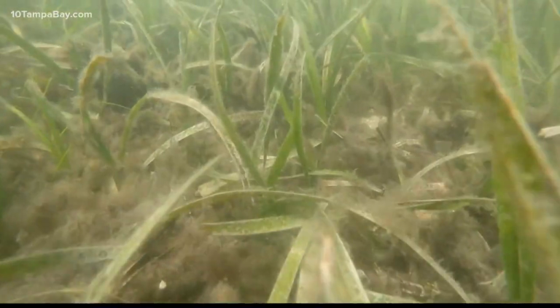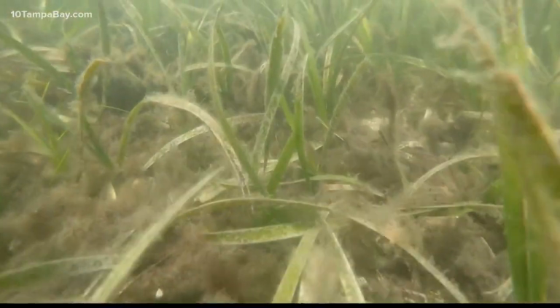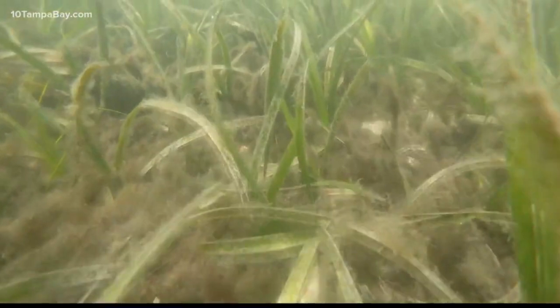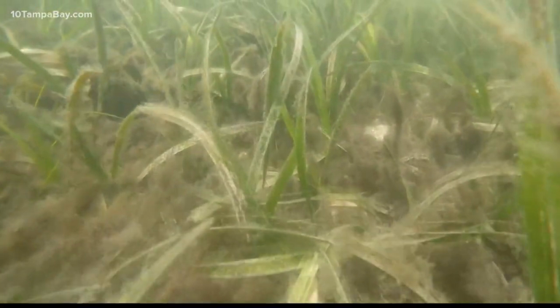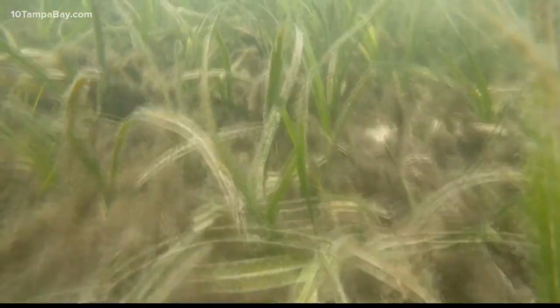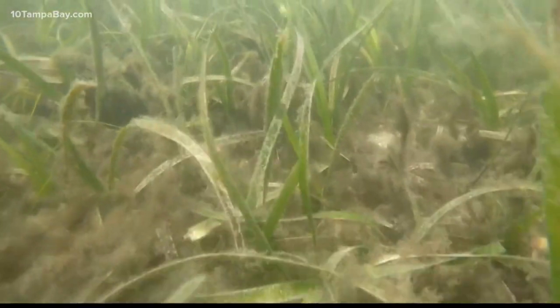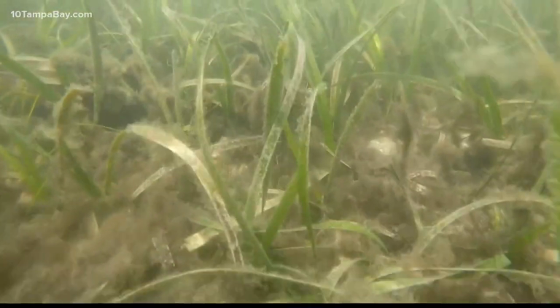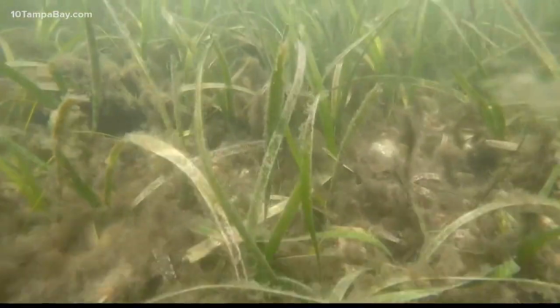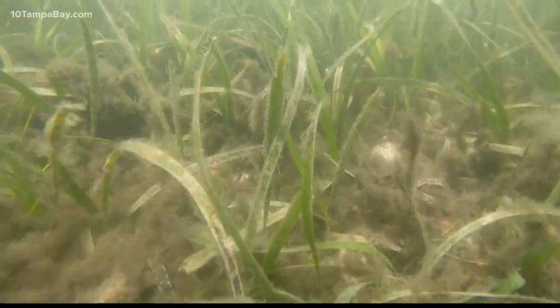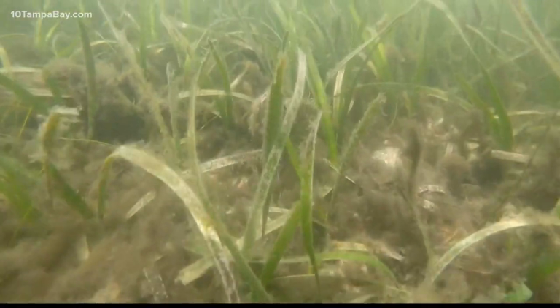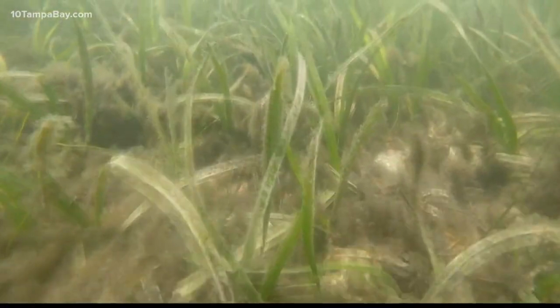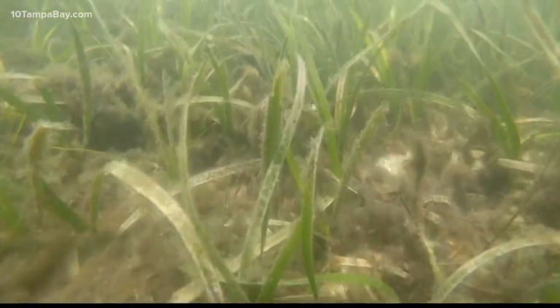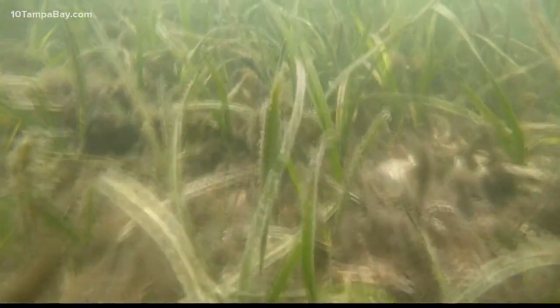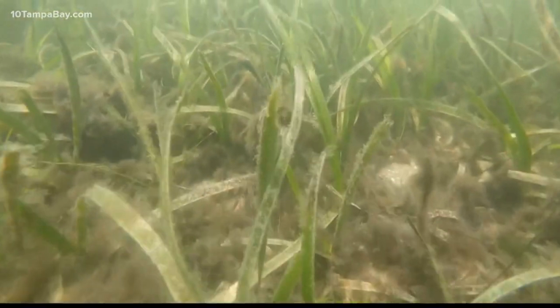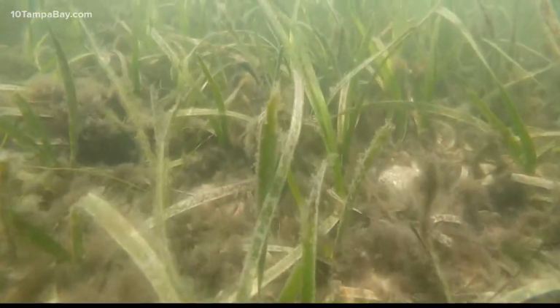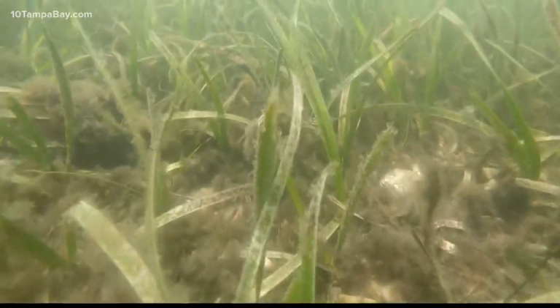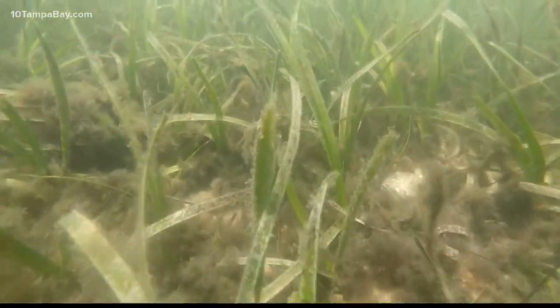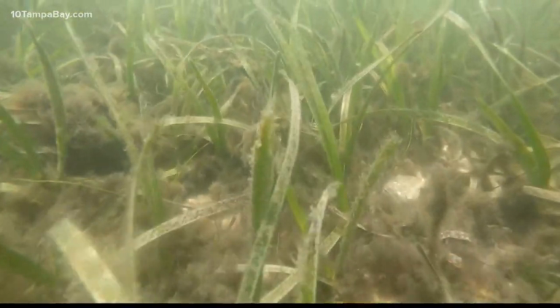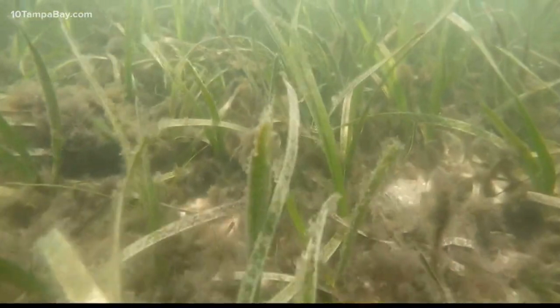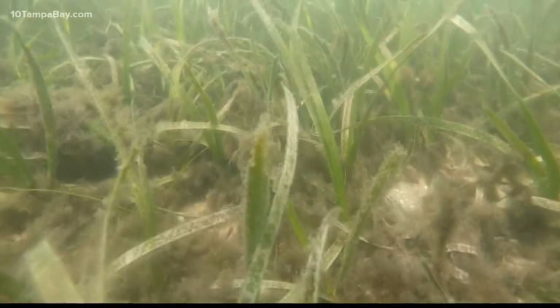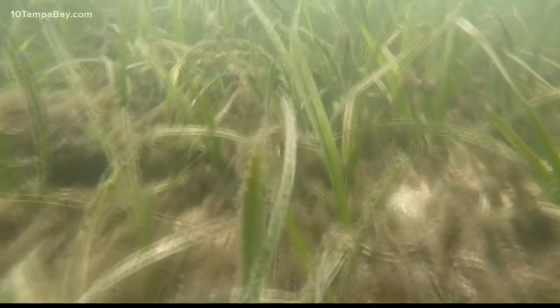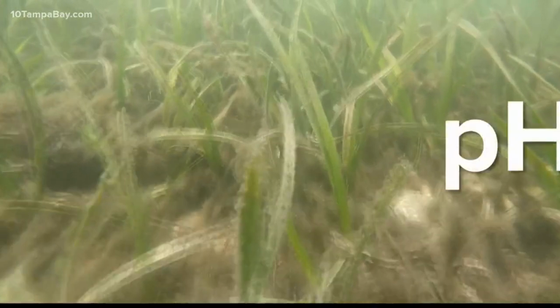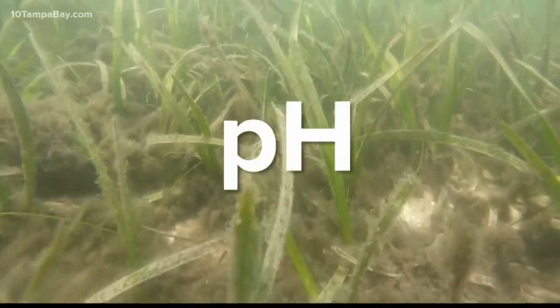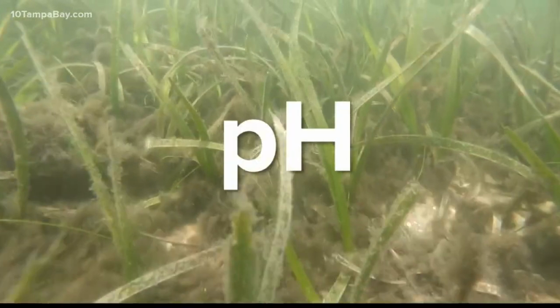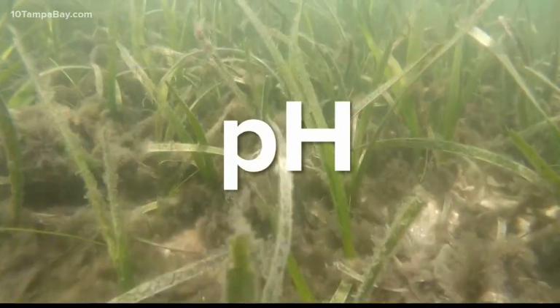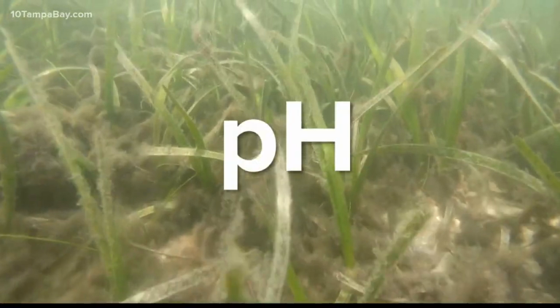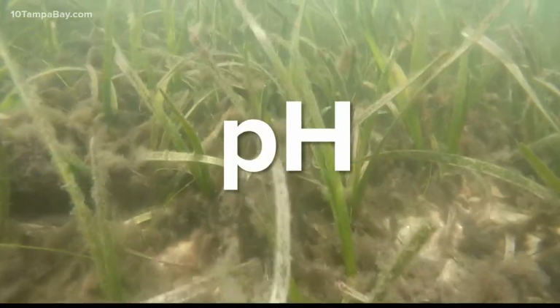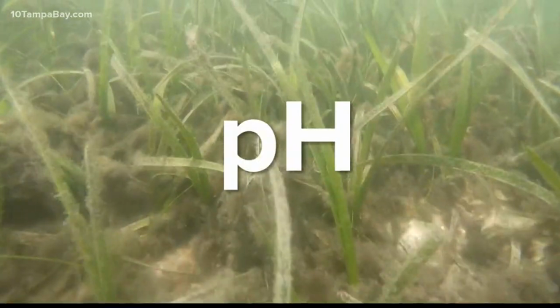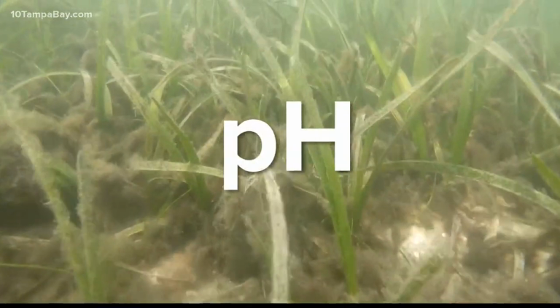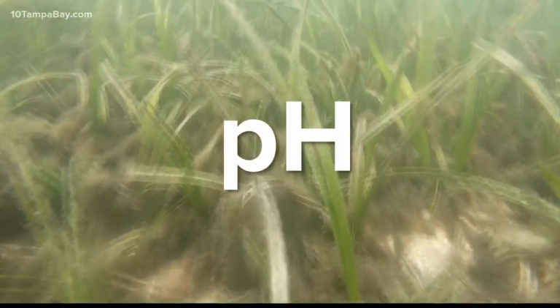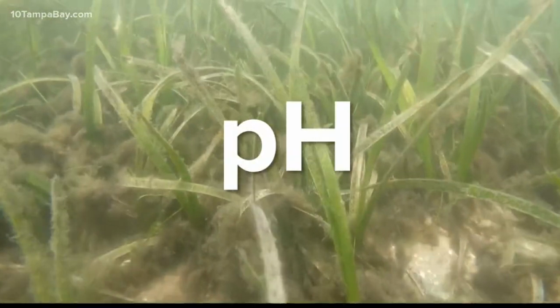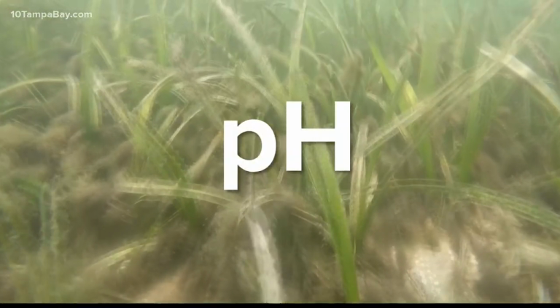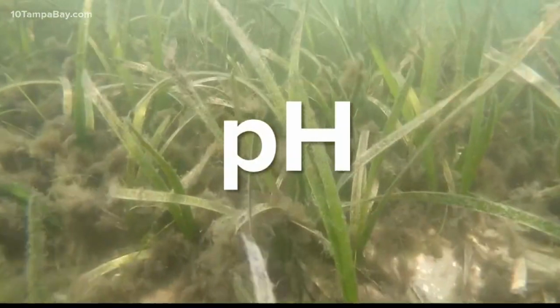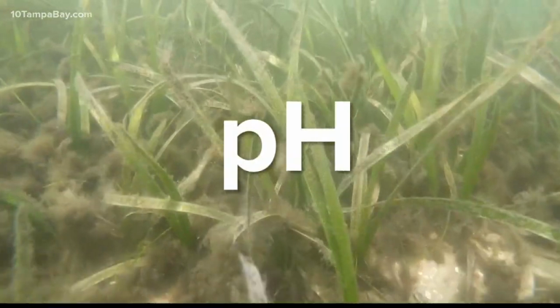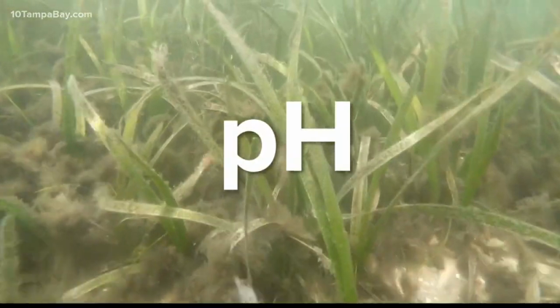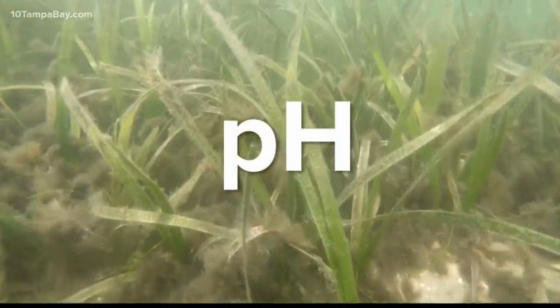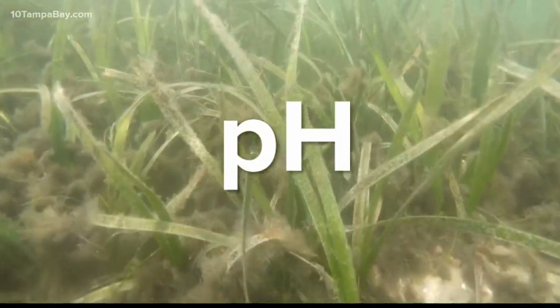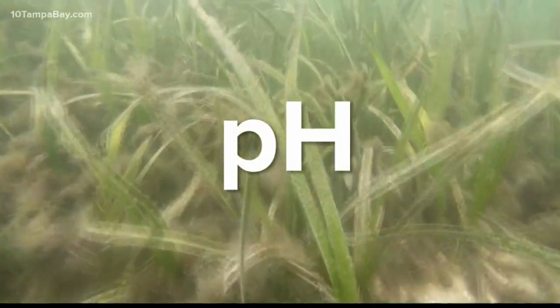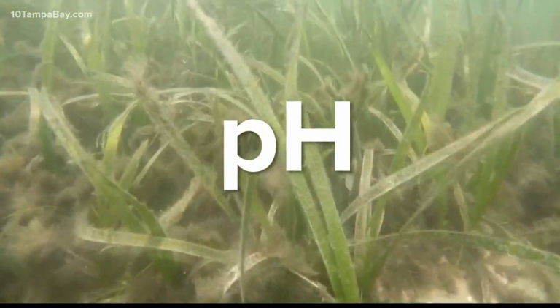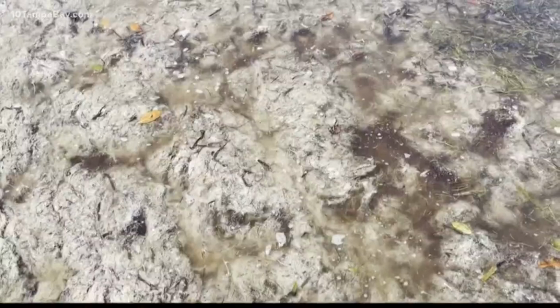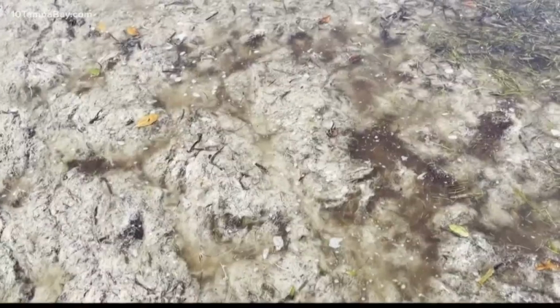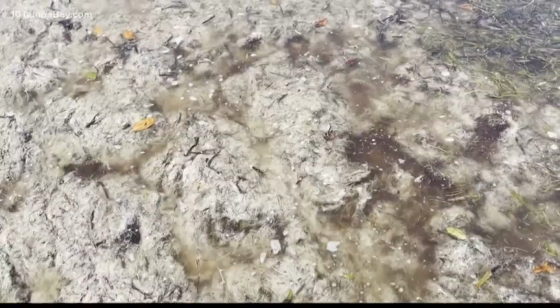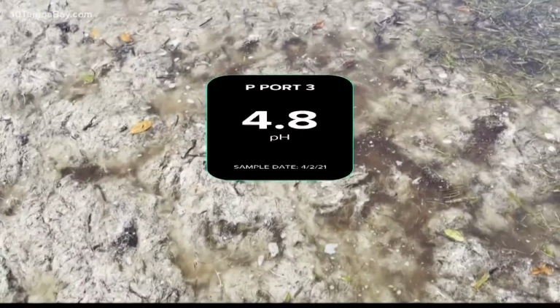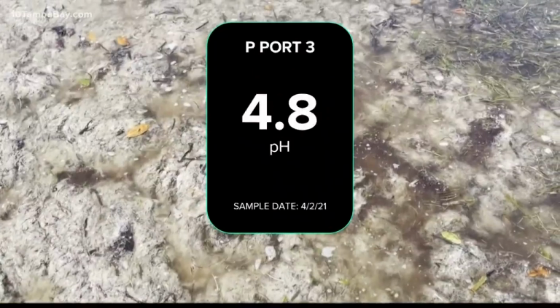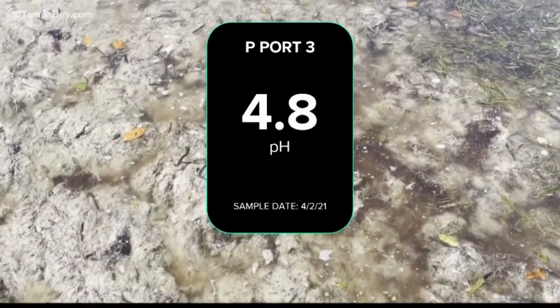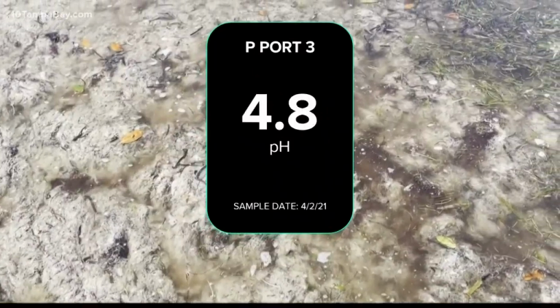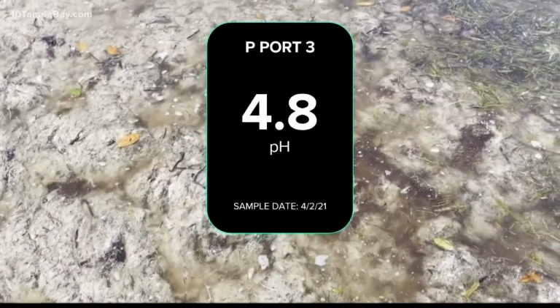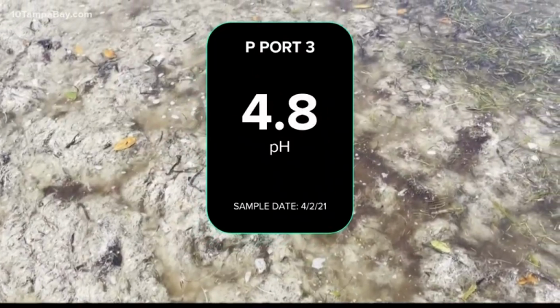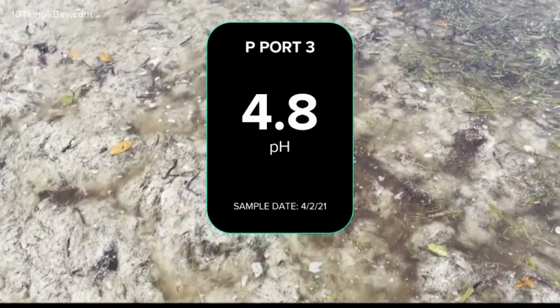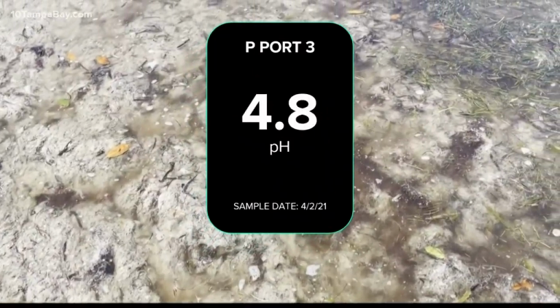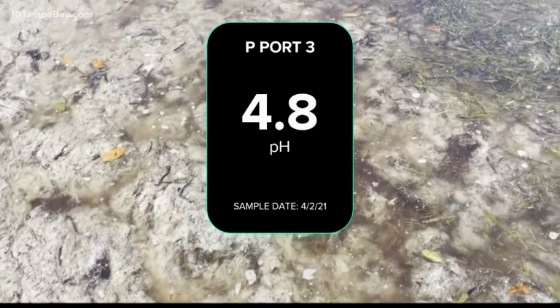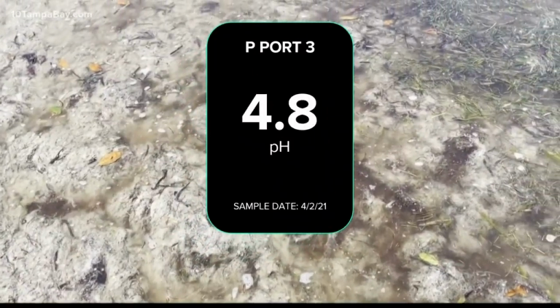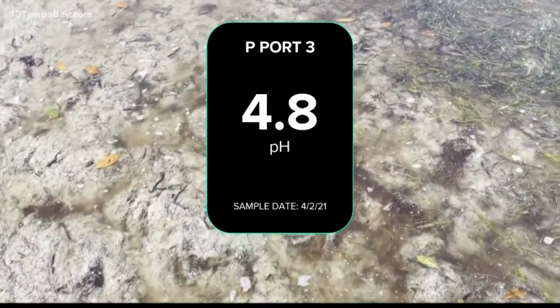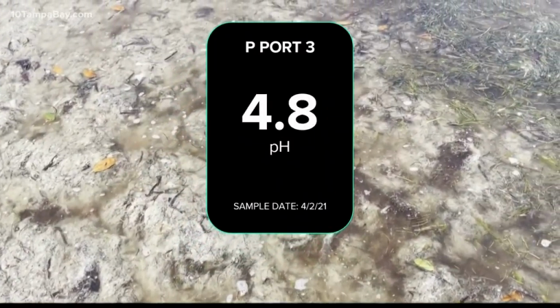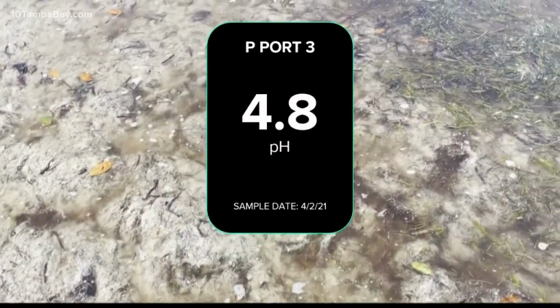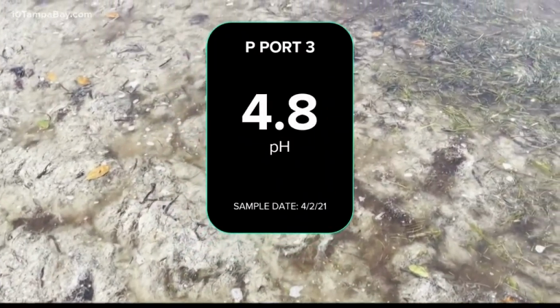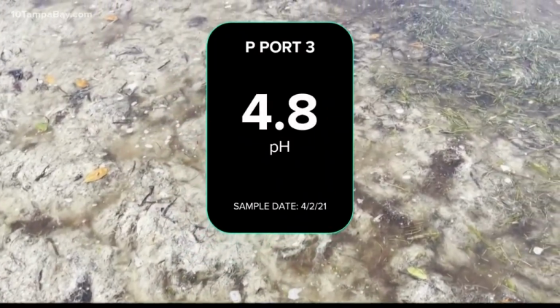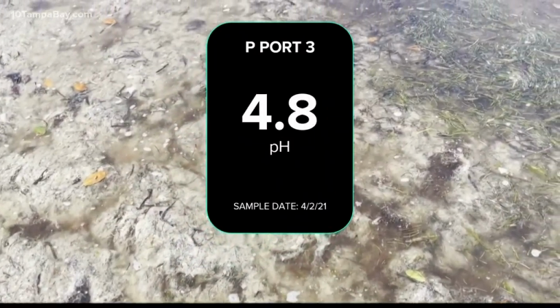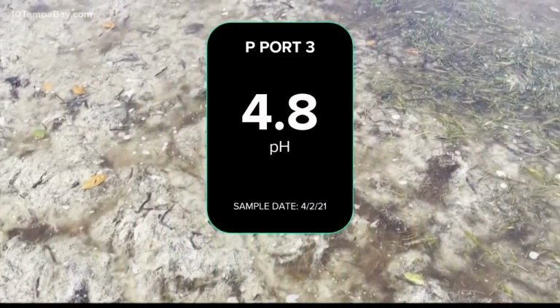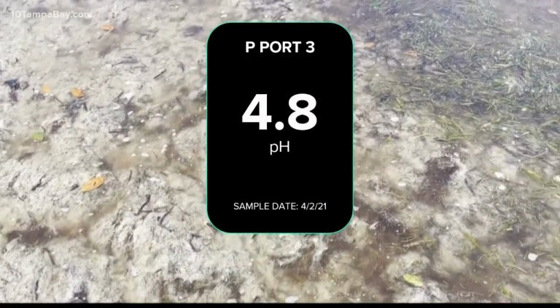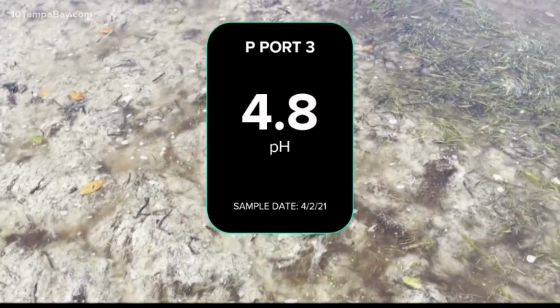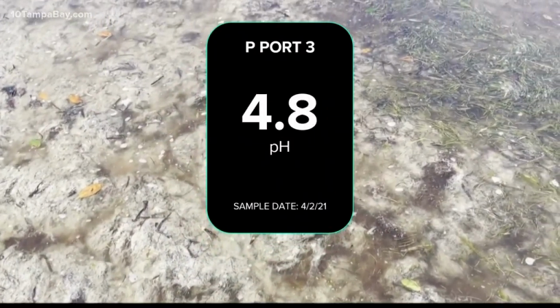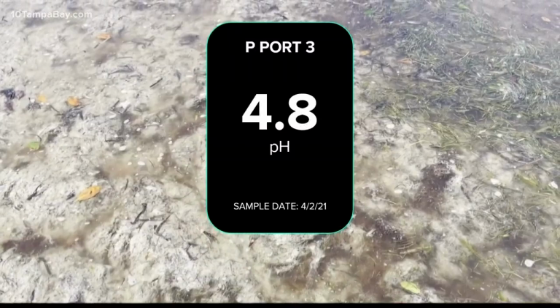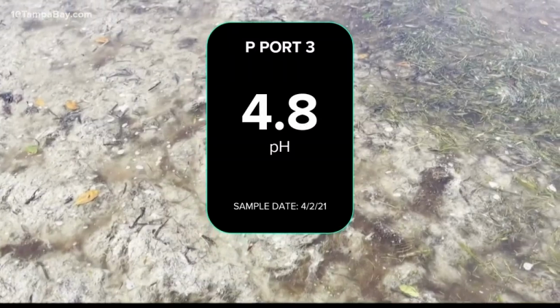If it were heavier, it might mix throughout. And then there's pH, which tells you acidity. A reading like this, Luther says, is comparable to soda.